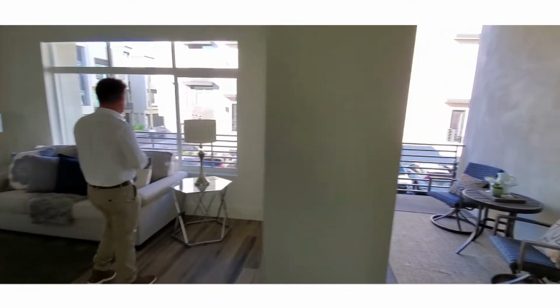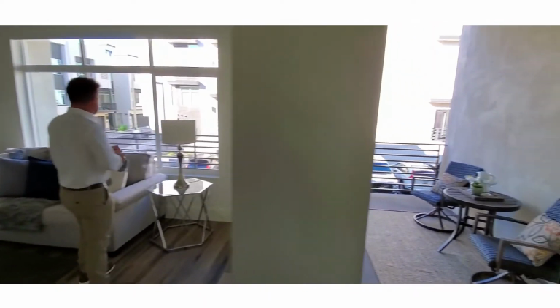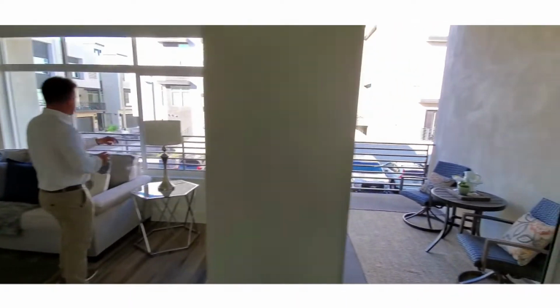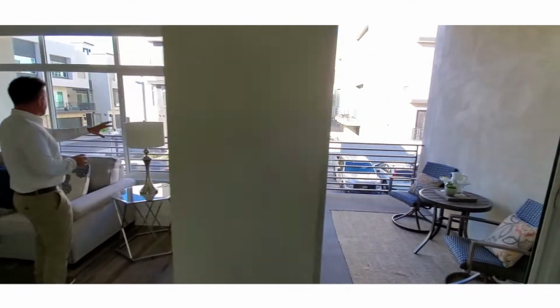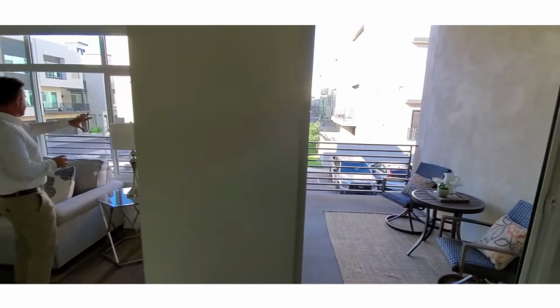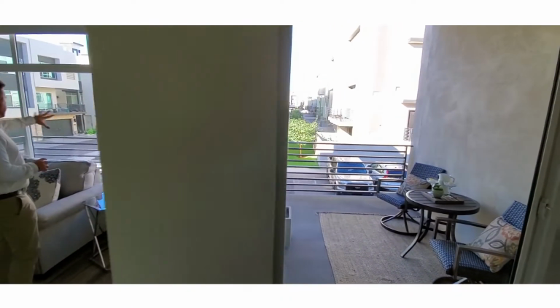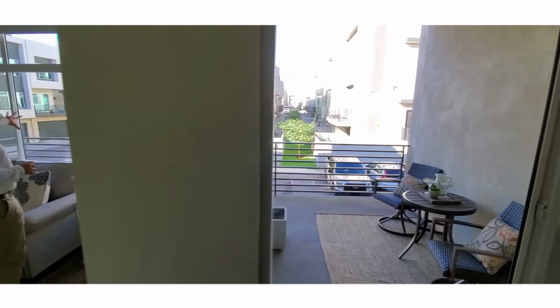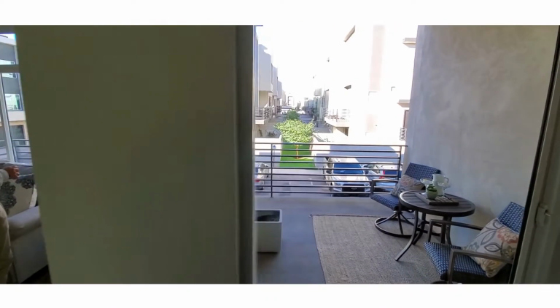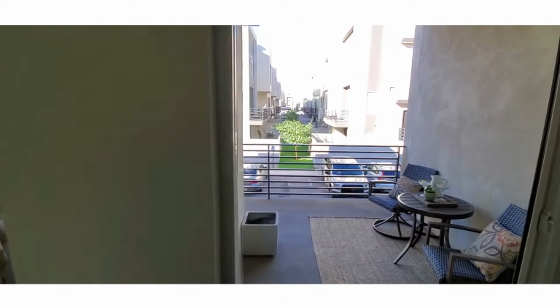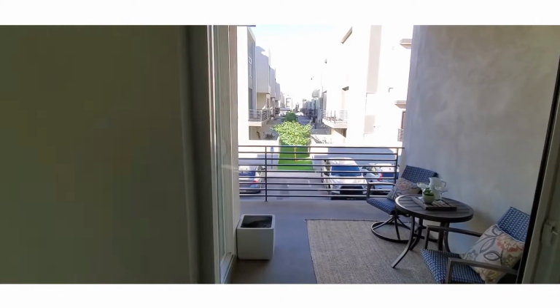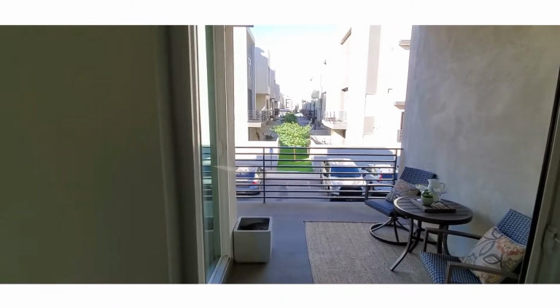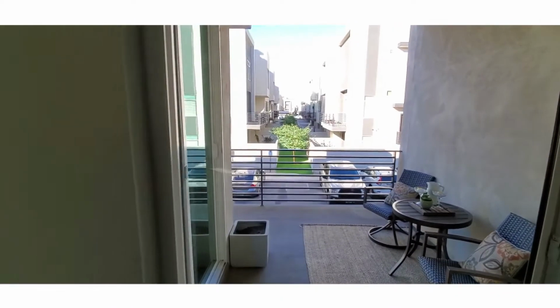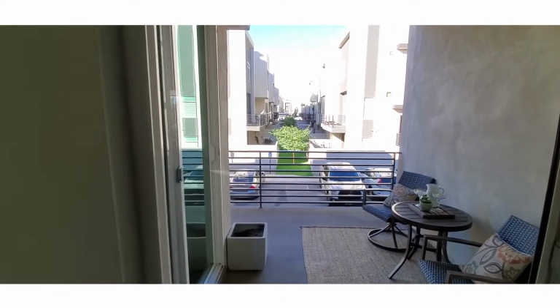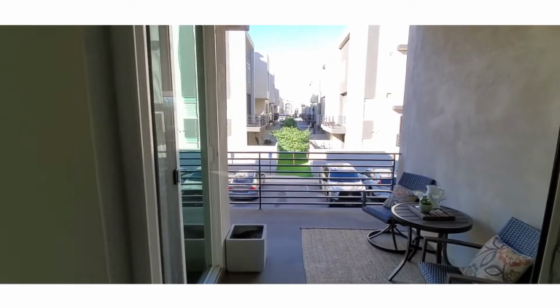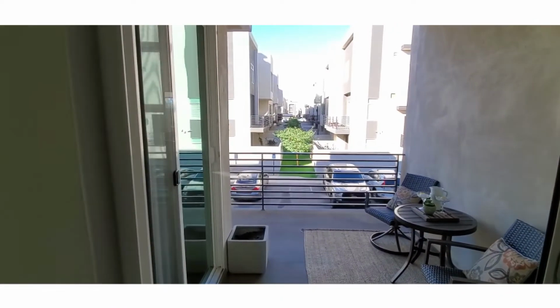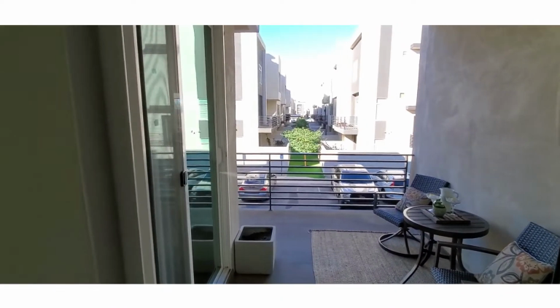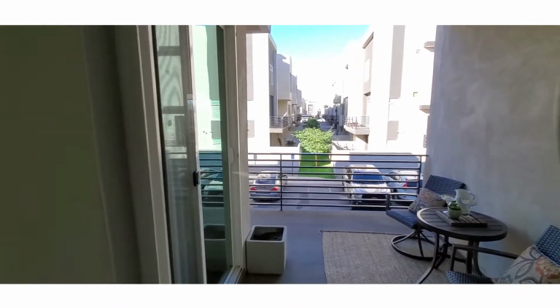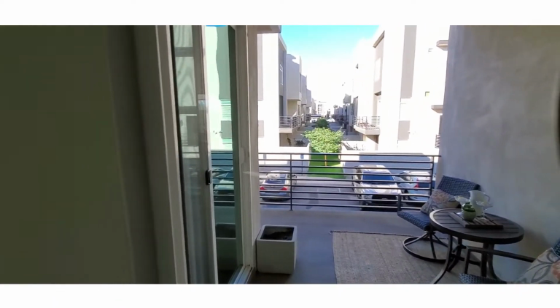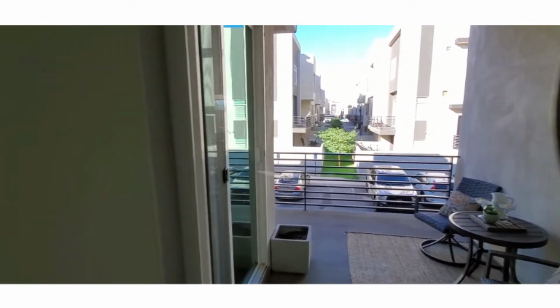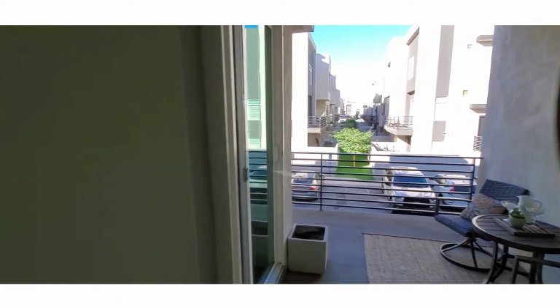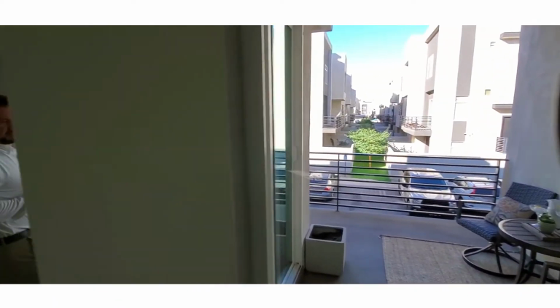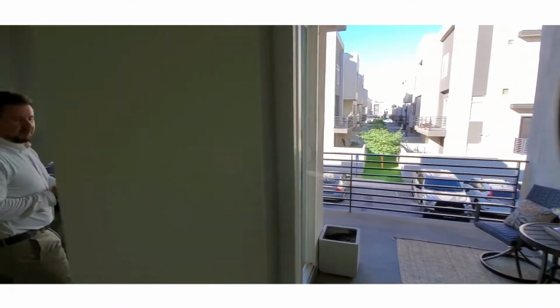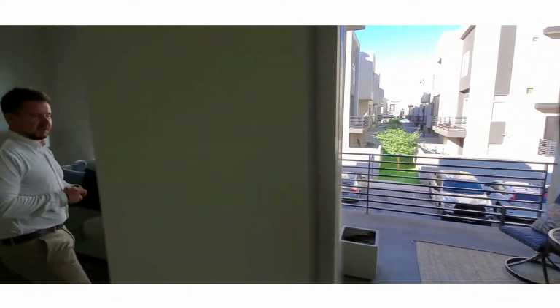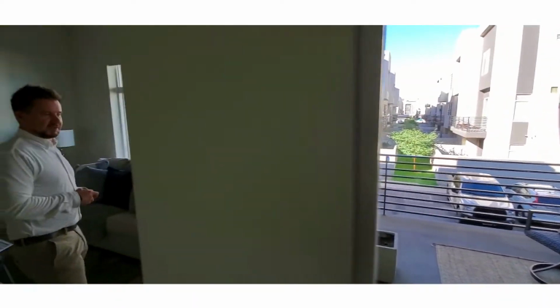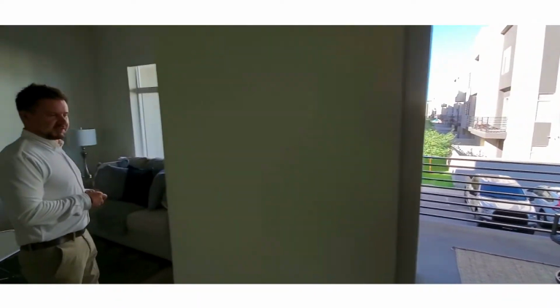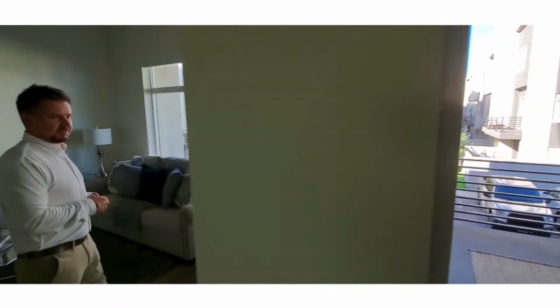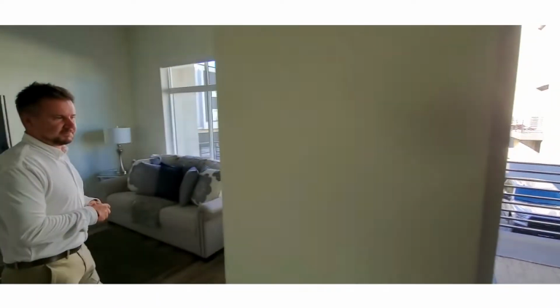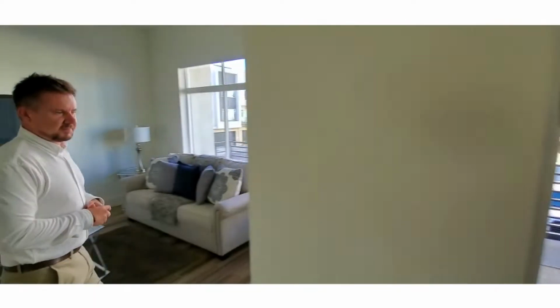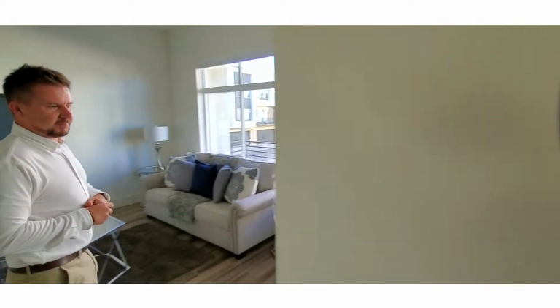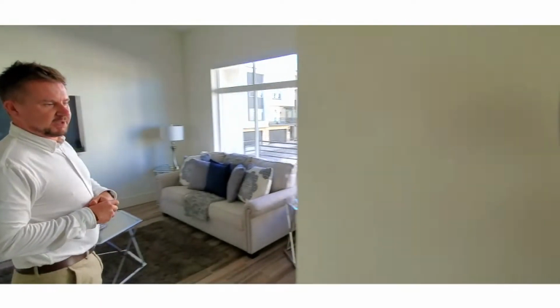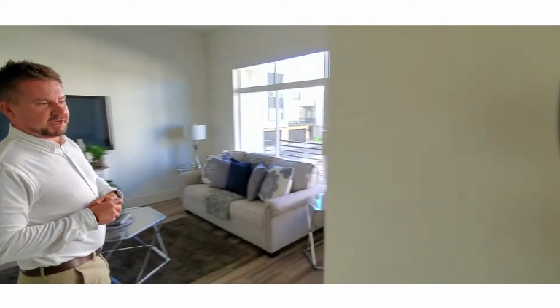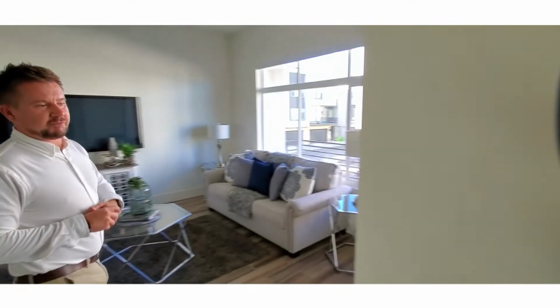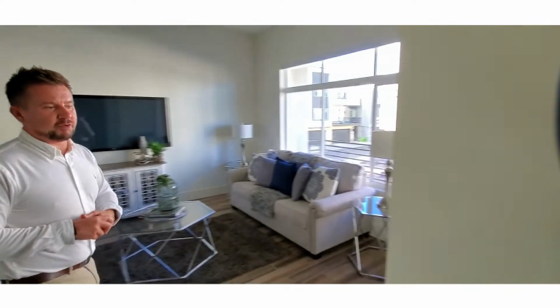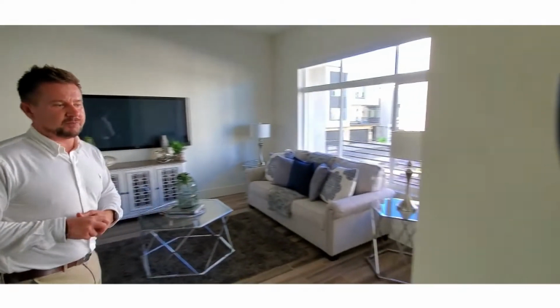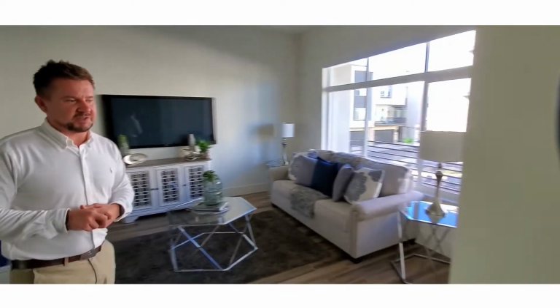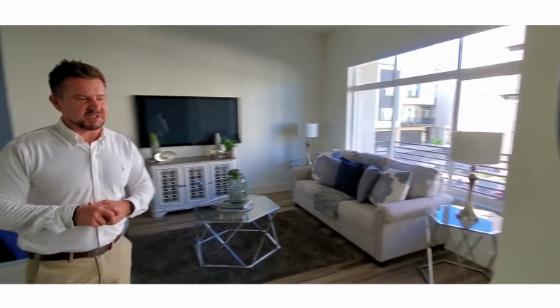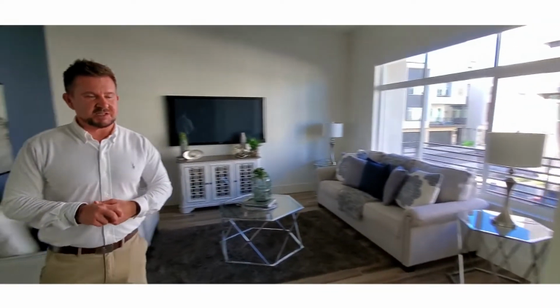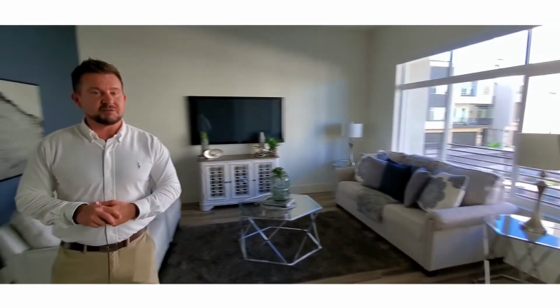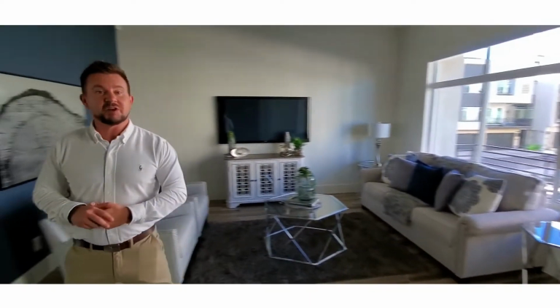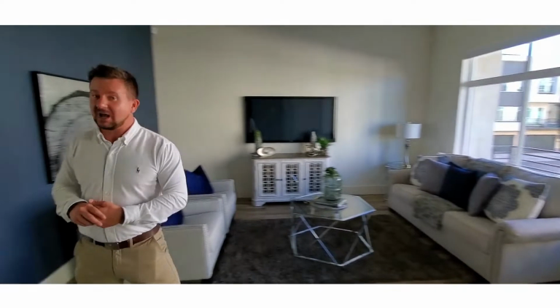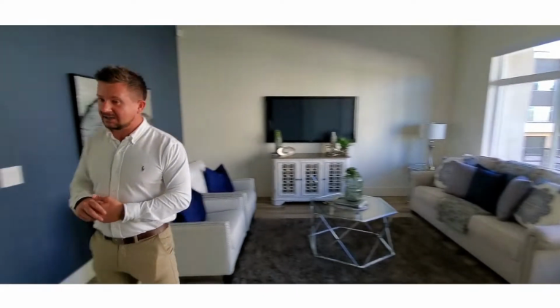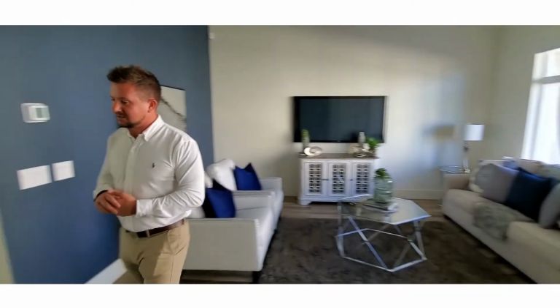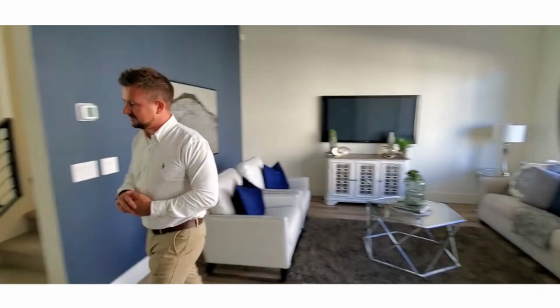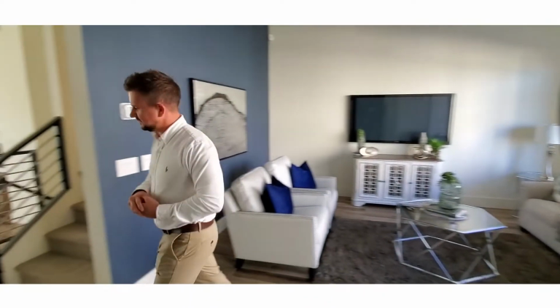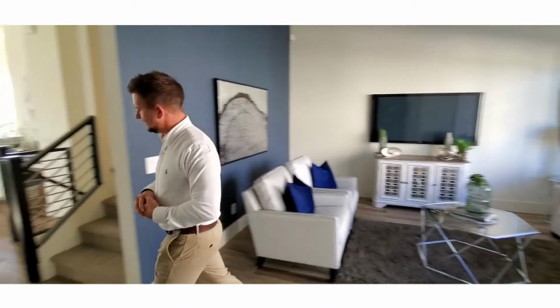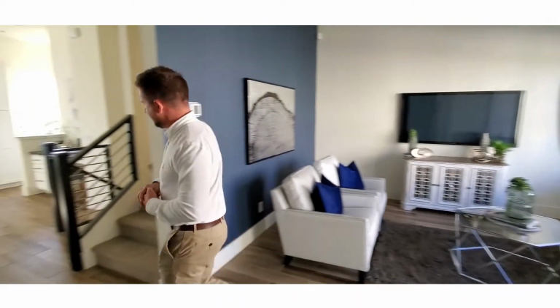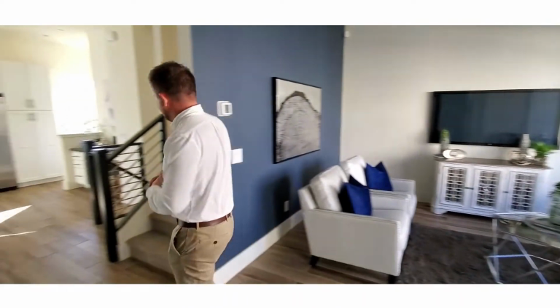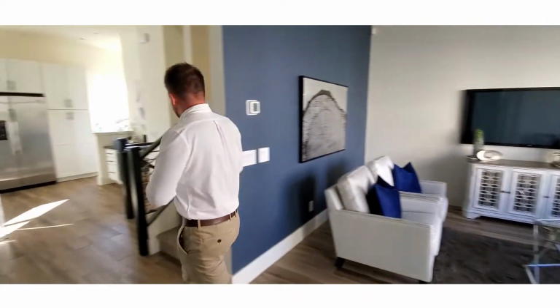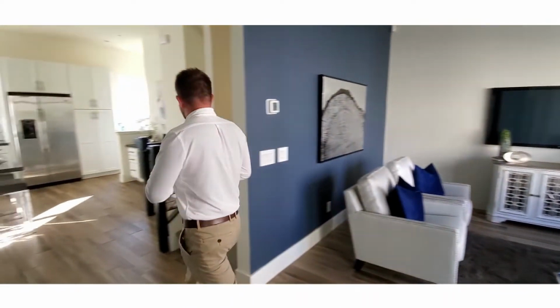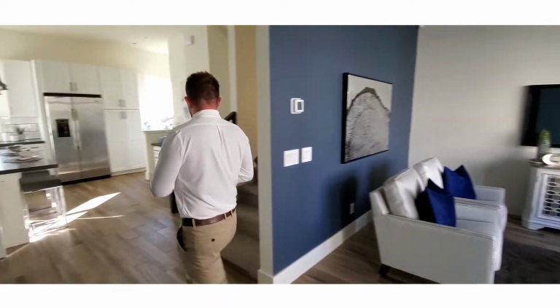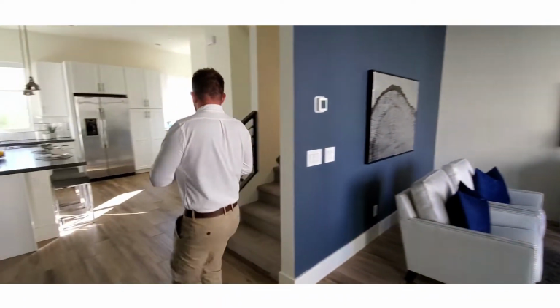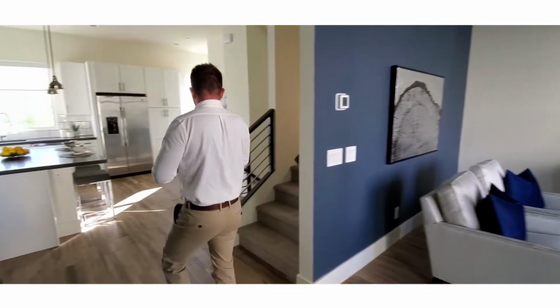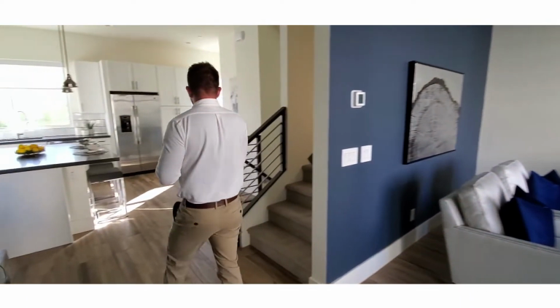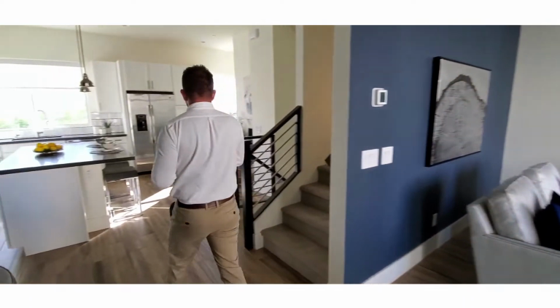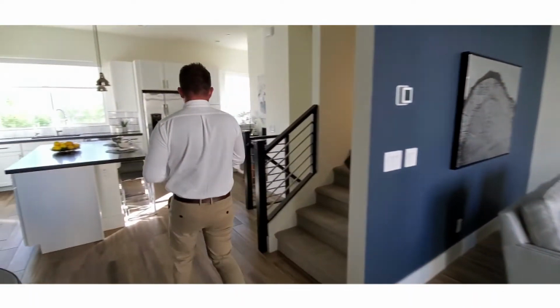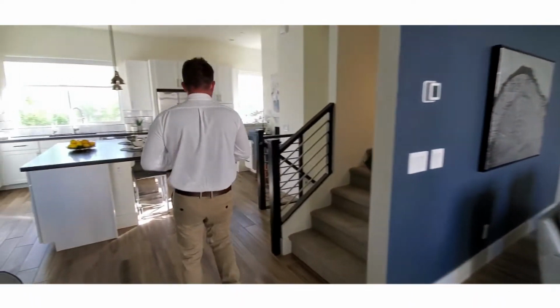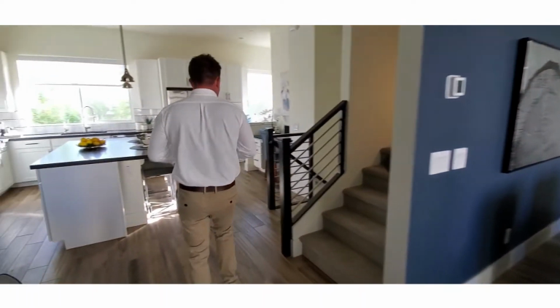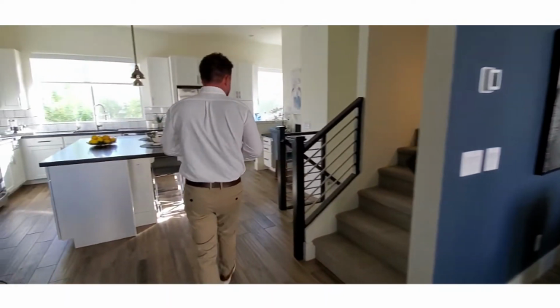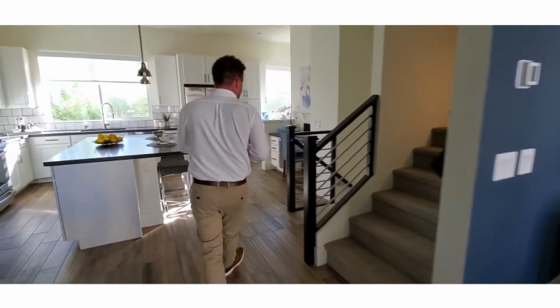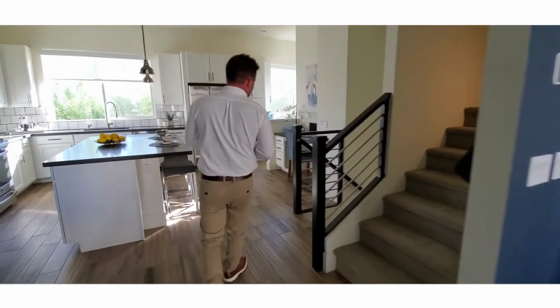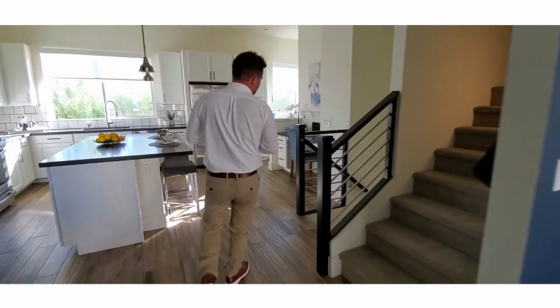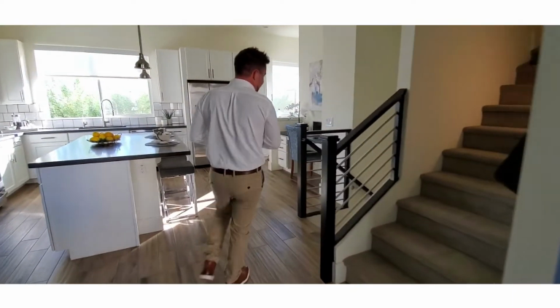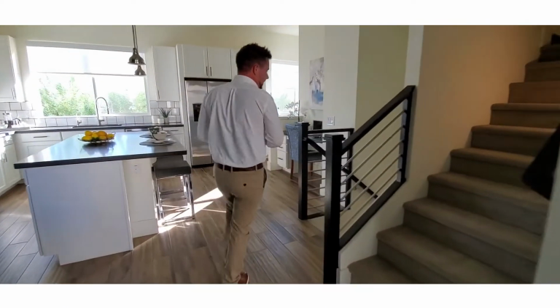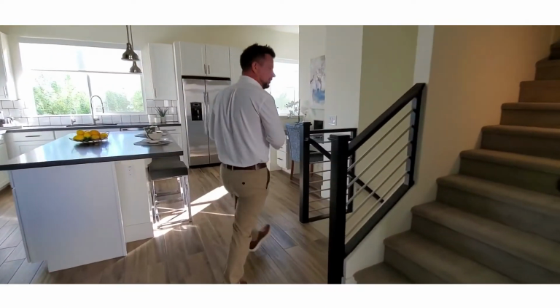Just over here is a lounge area with a large balcony. Plenty of room for sitting and relaxing. Let's now go down to the ground level.